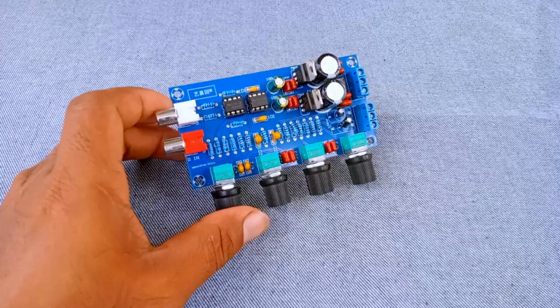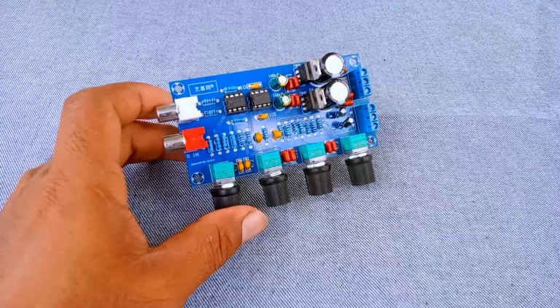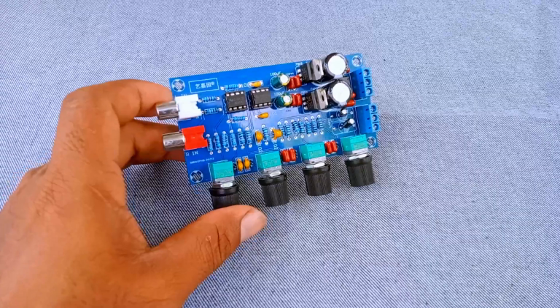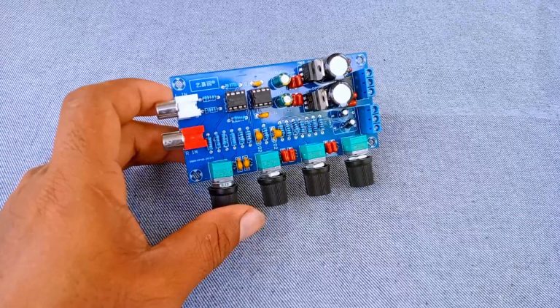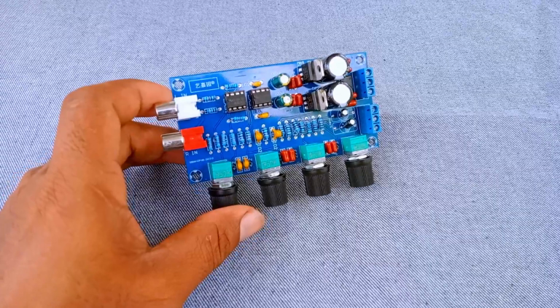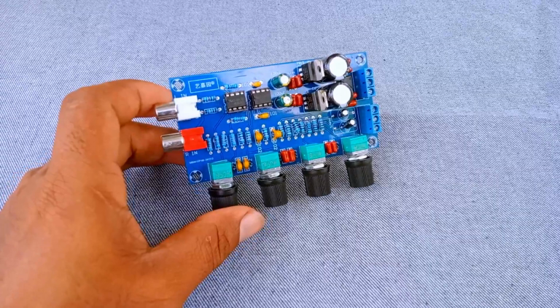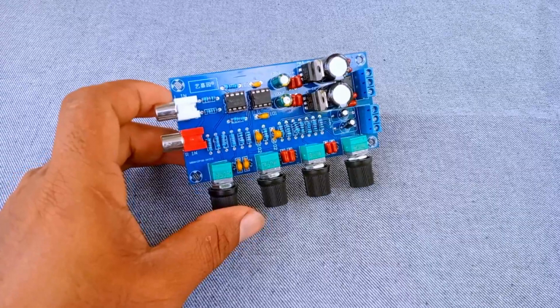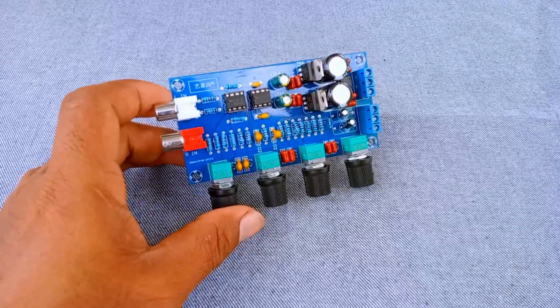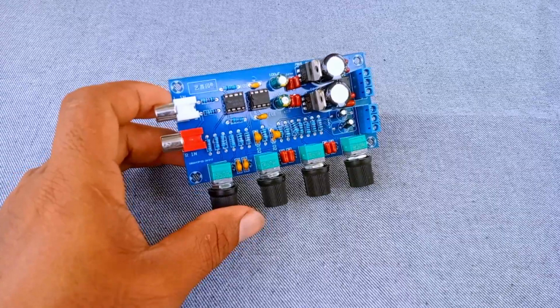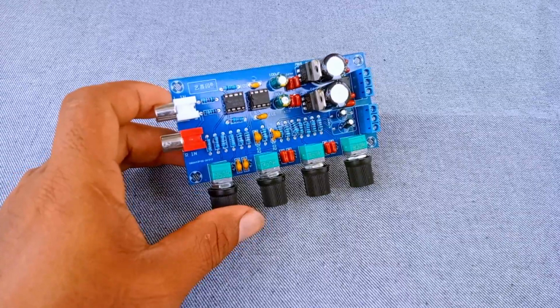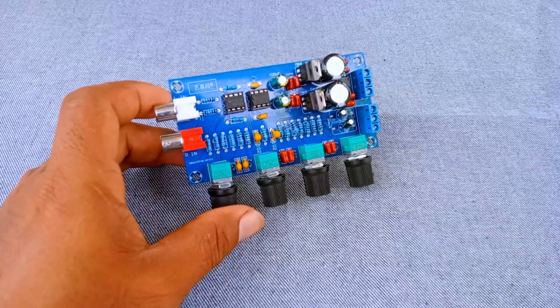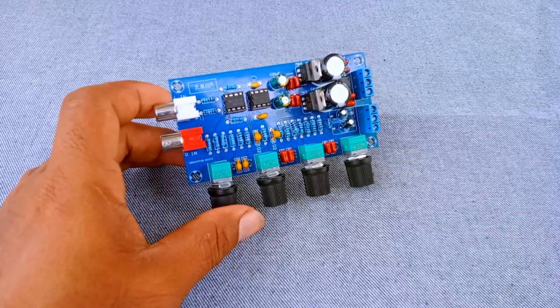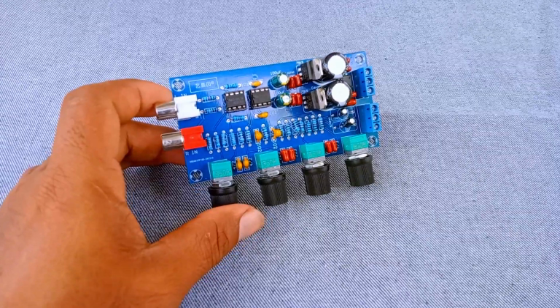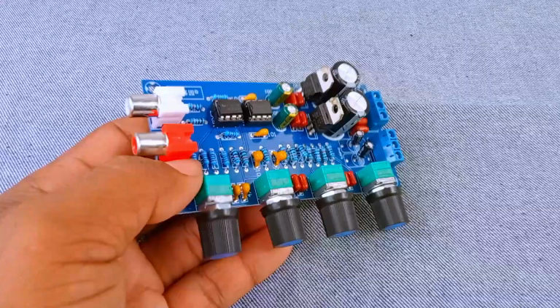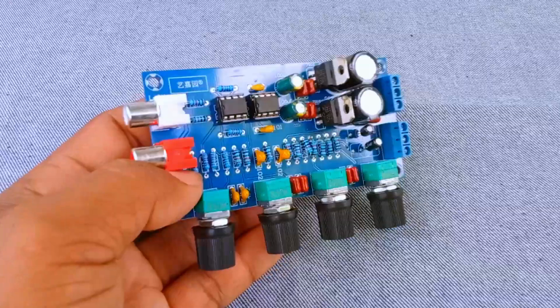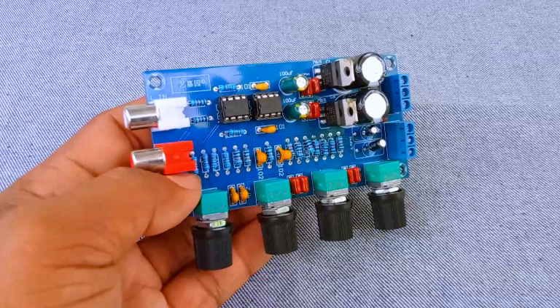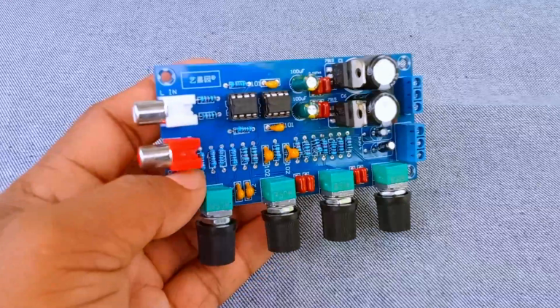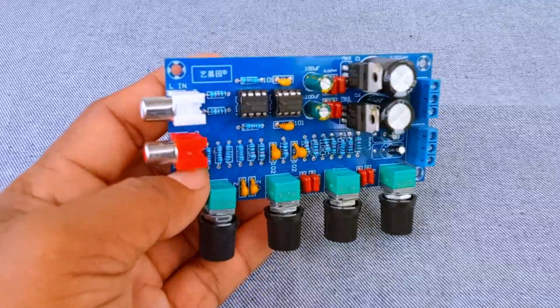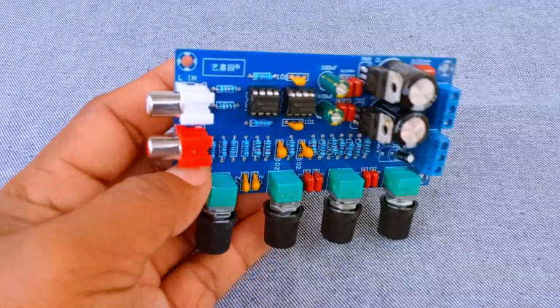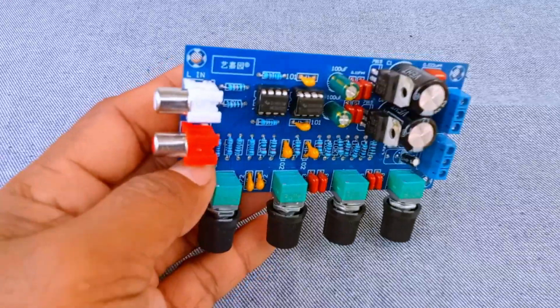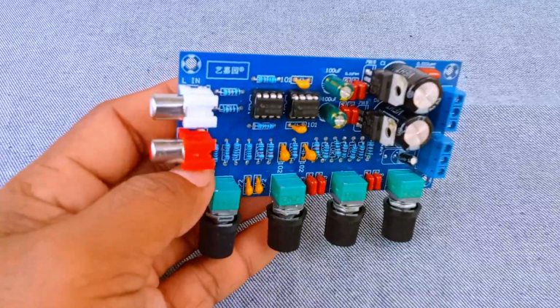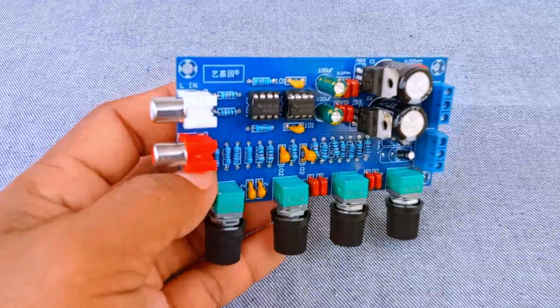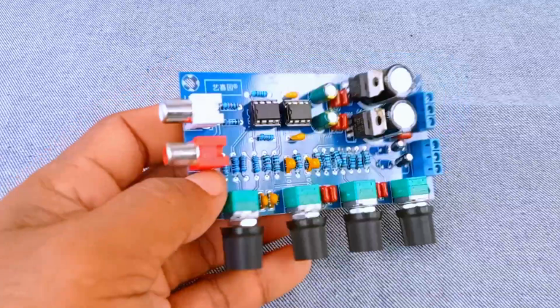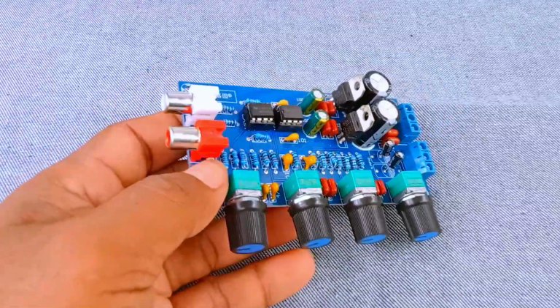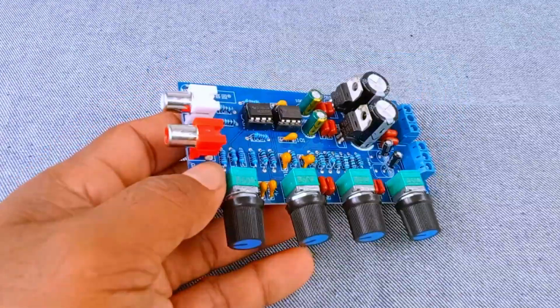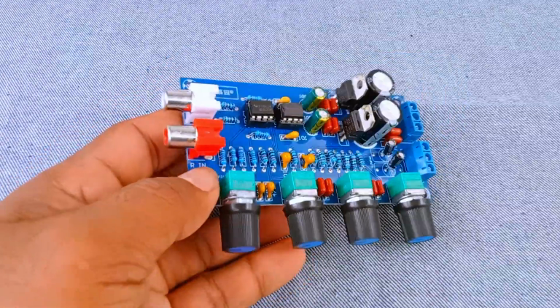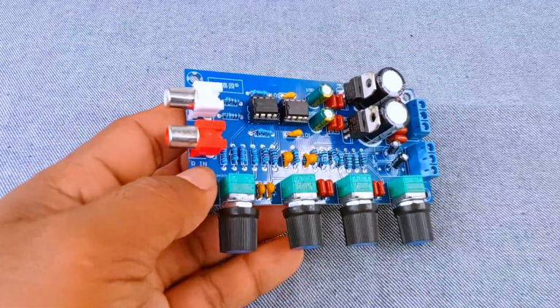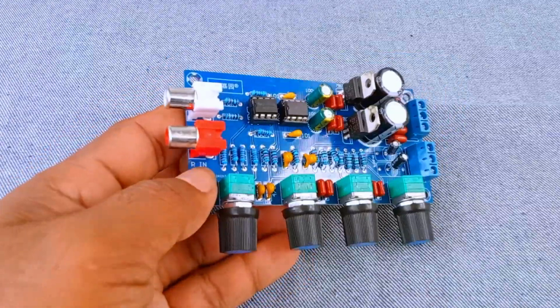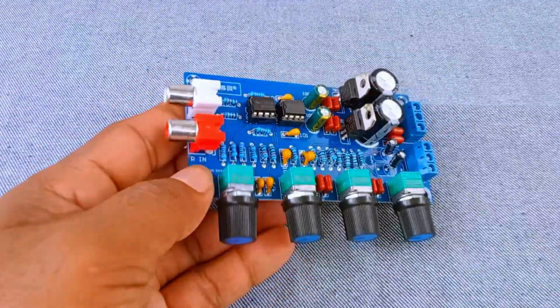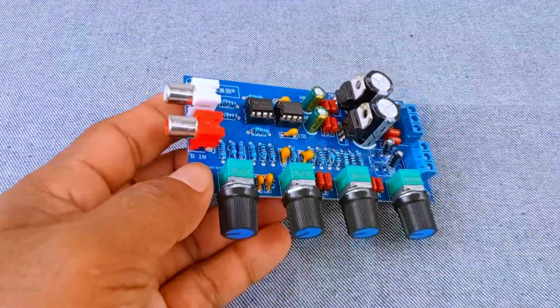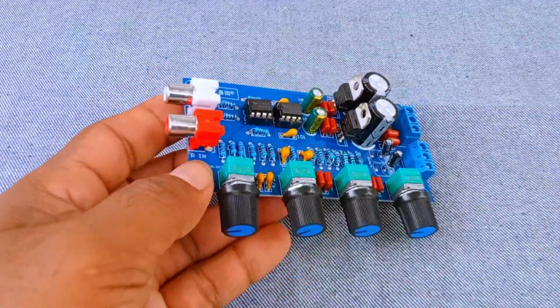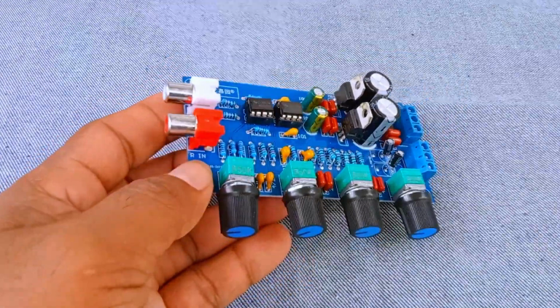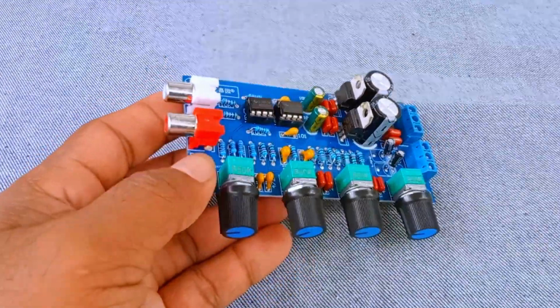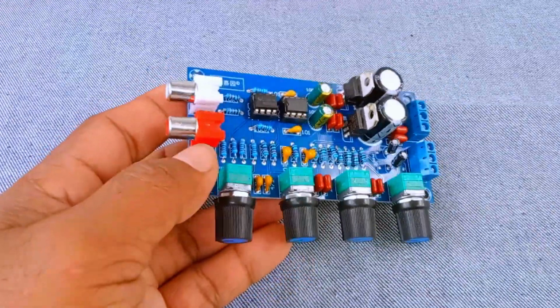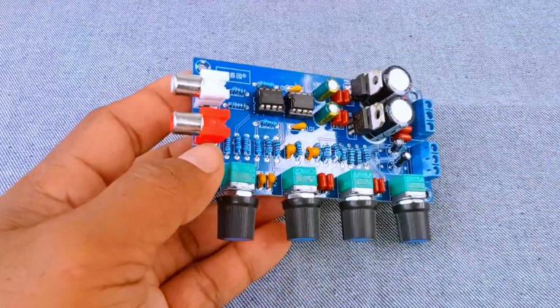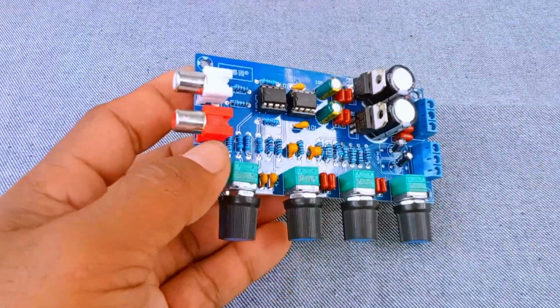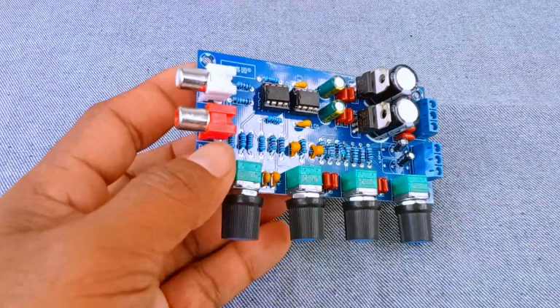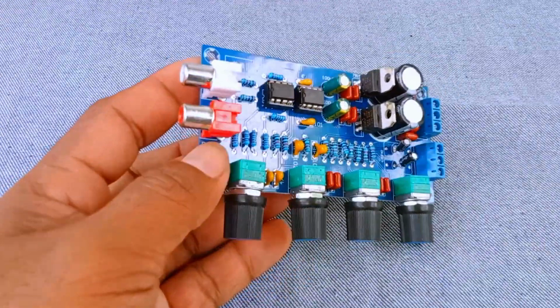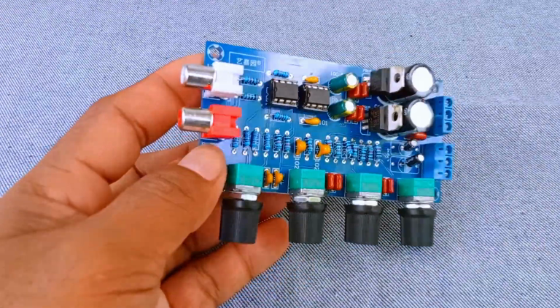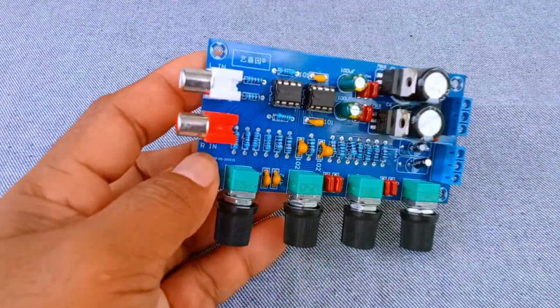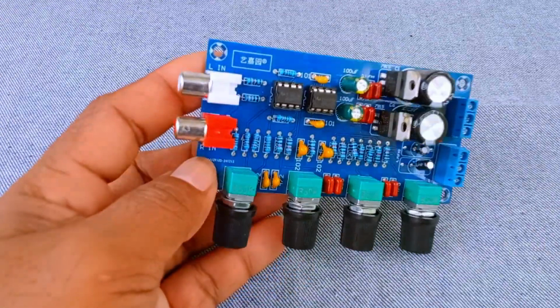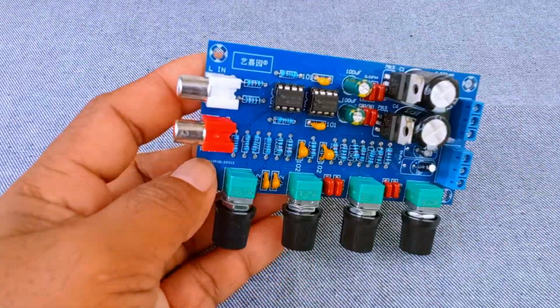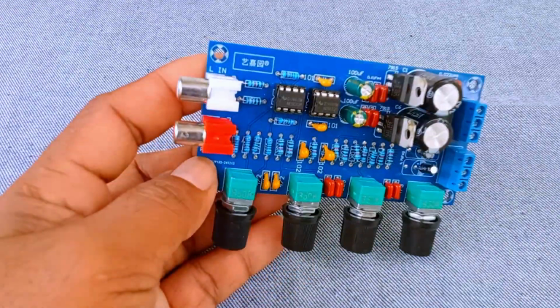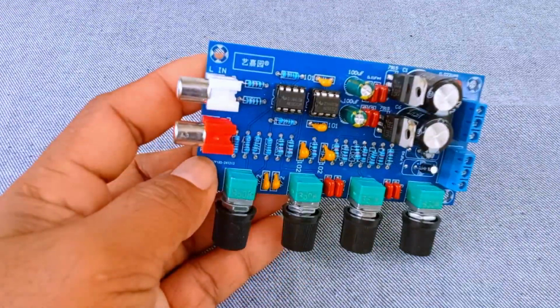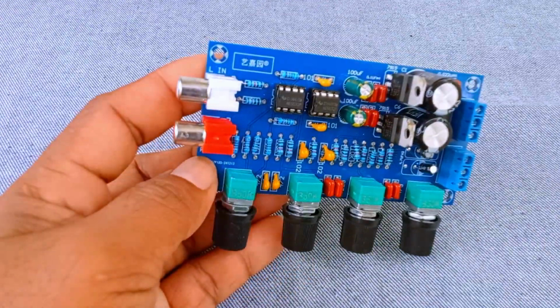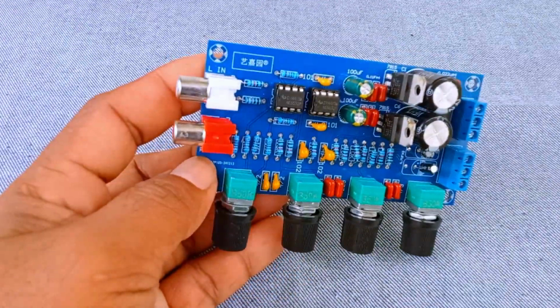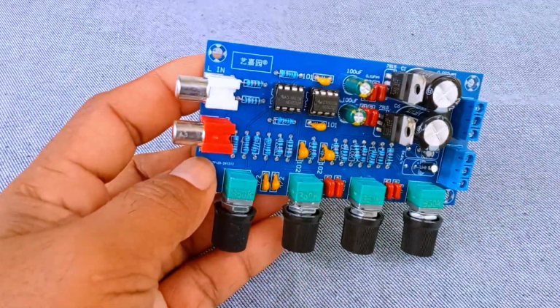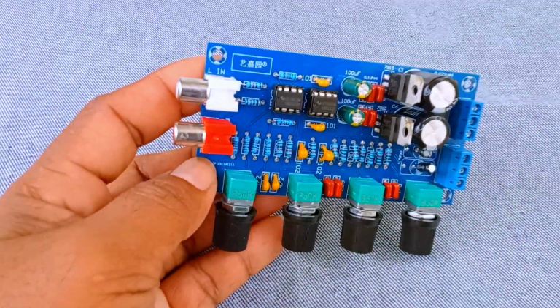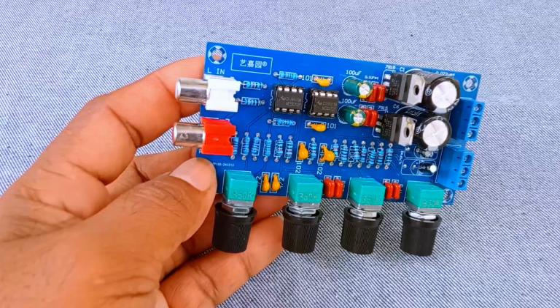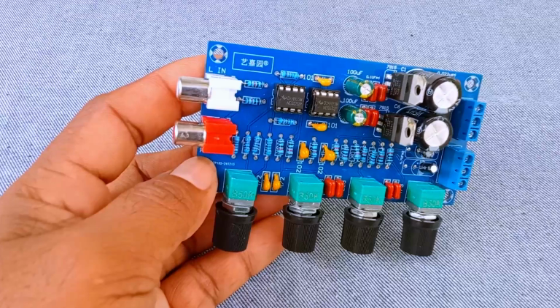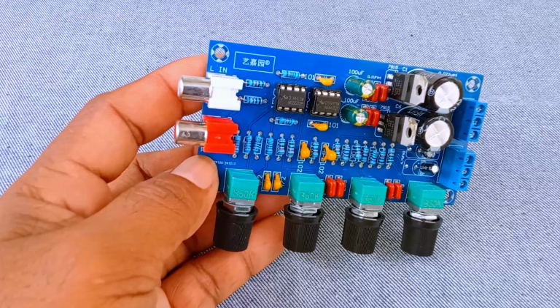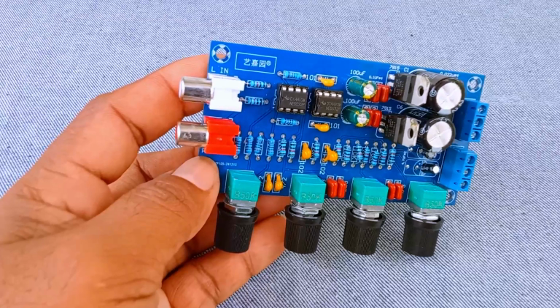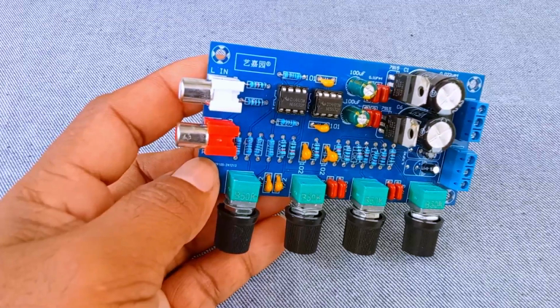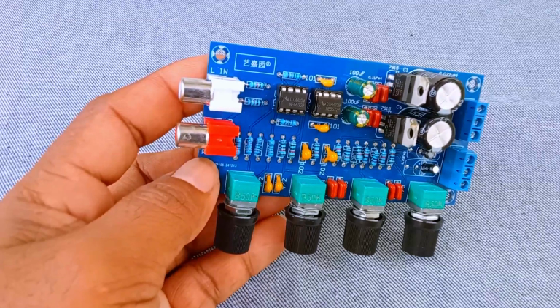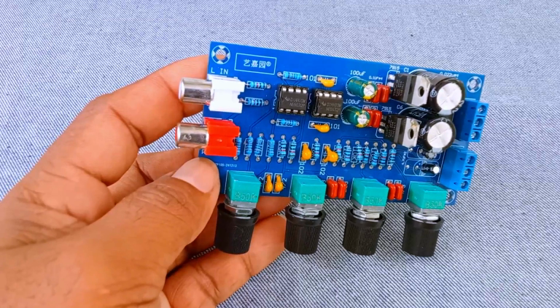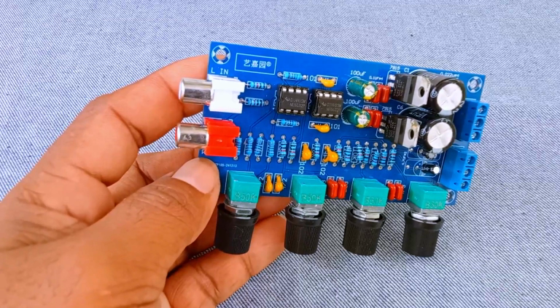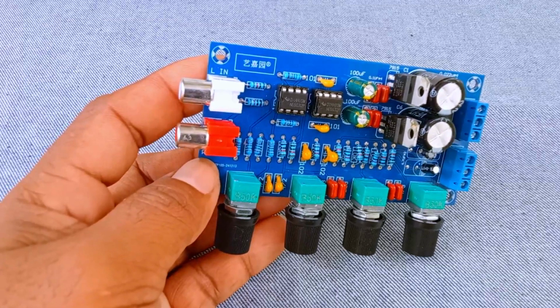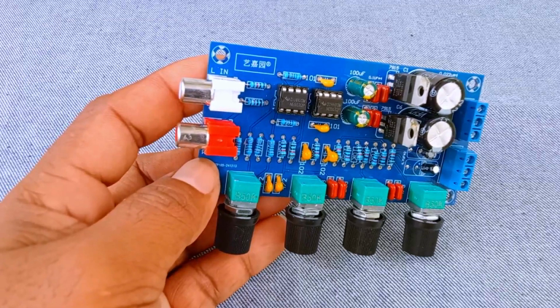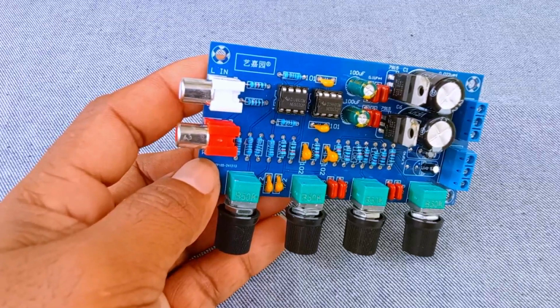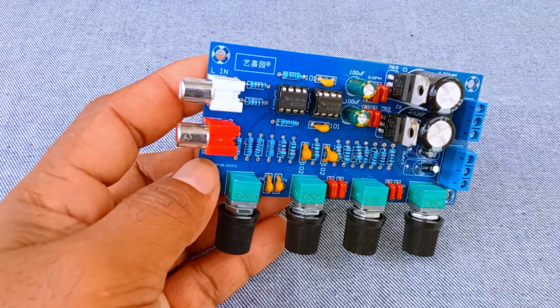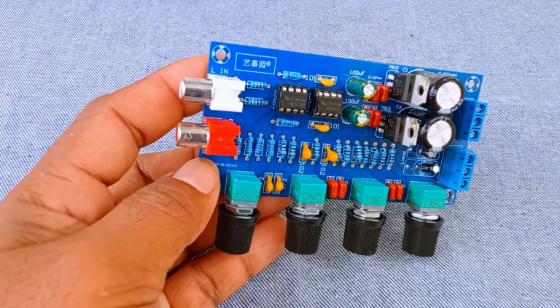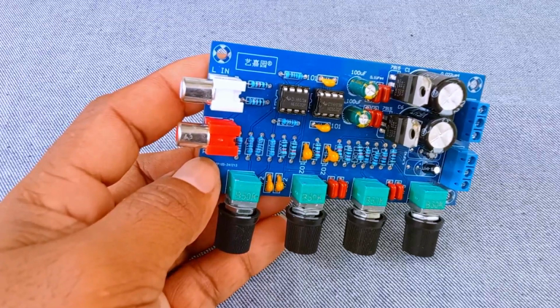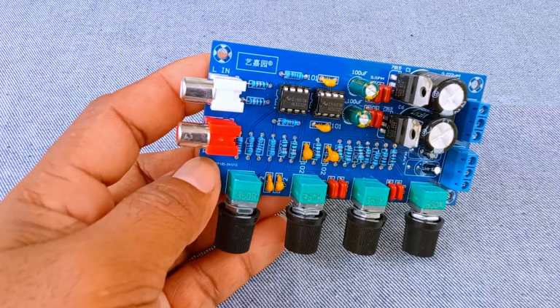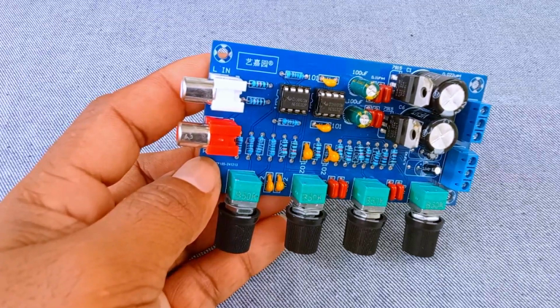RCA connectors are very common in audio equipment because they are simple, reliable, and provide good signal quality.